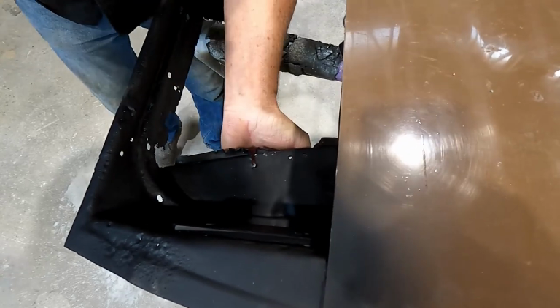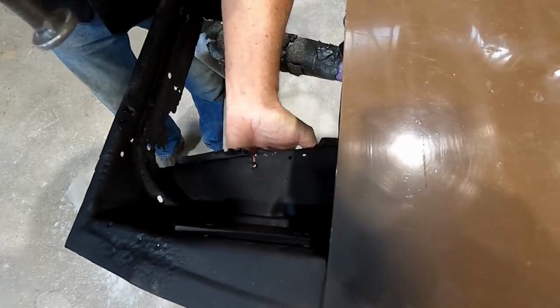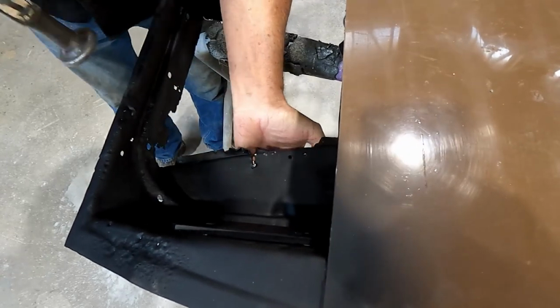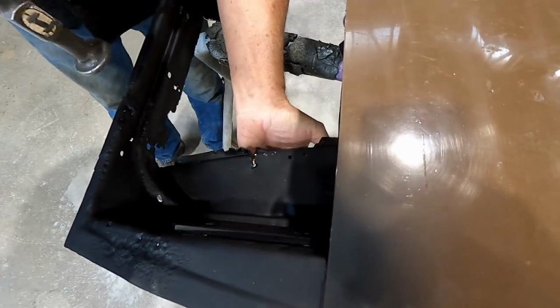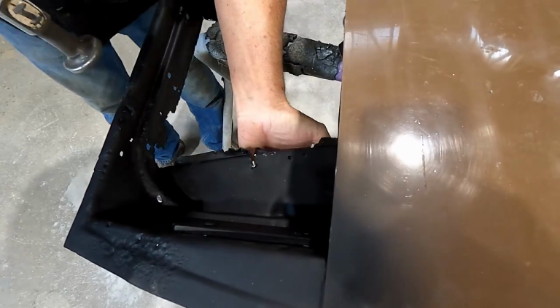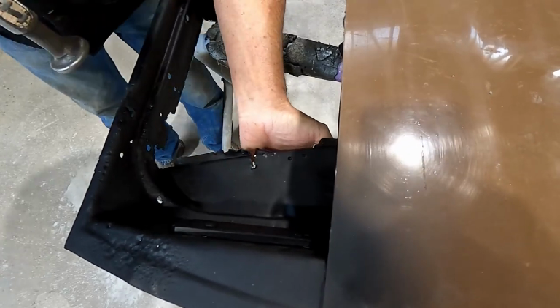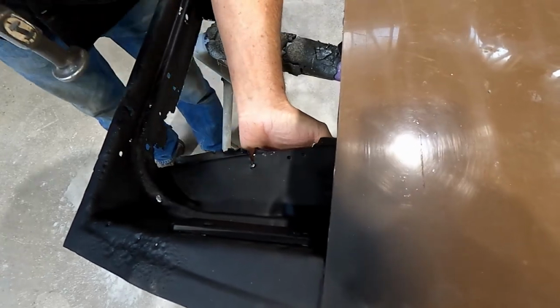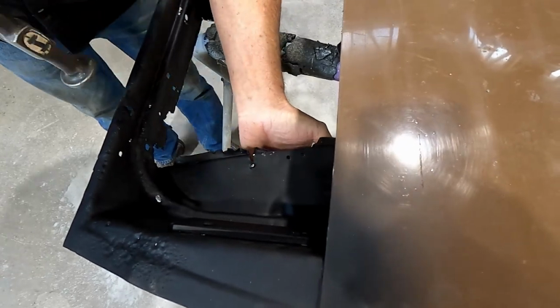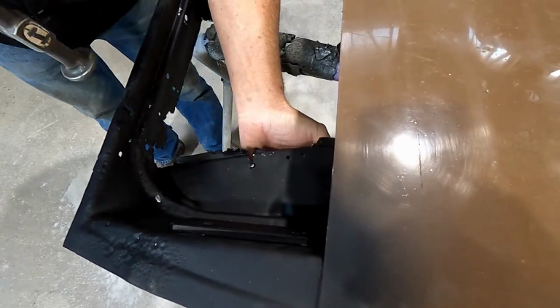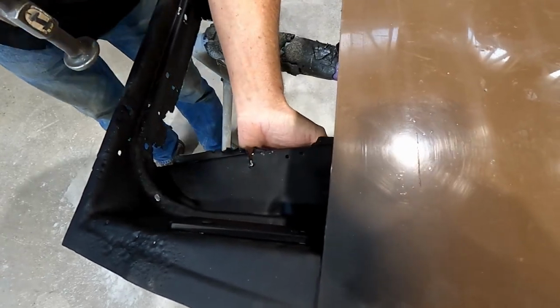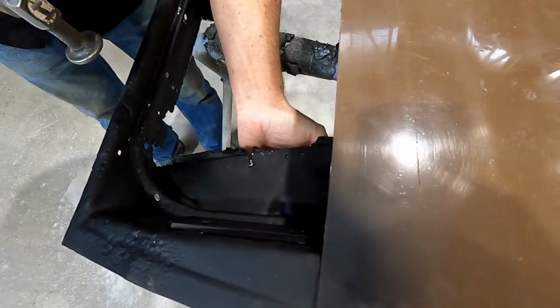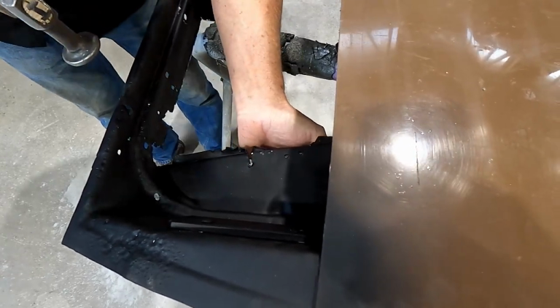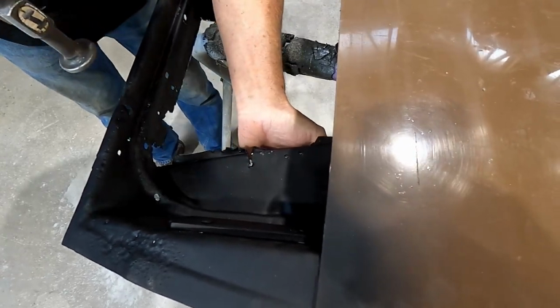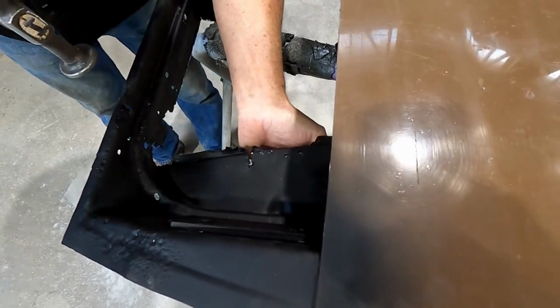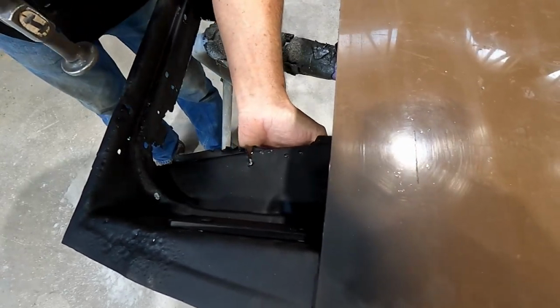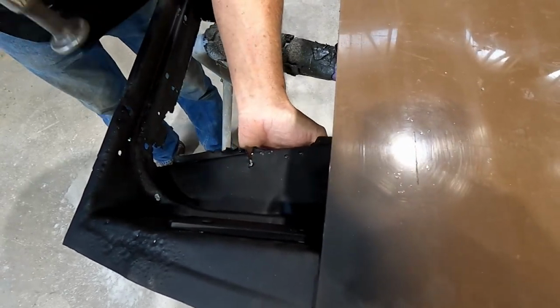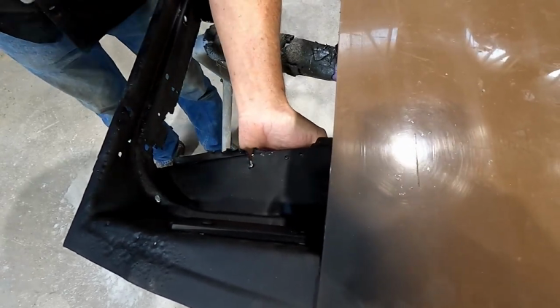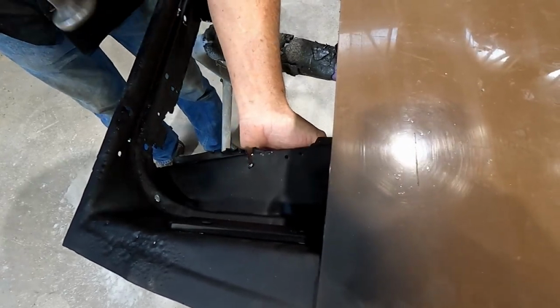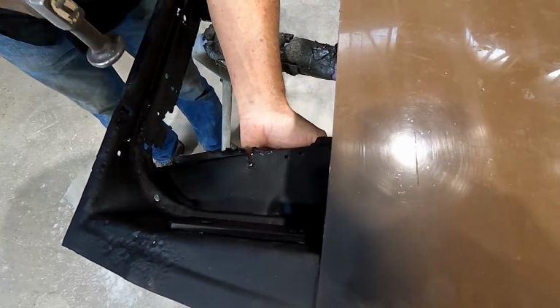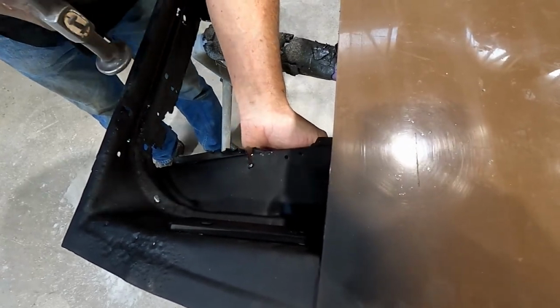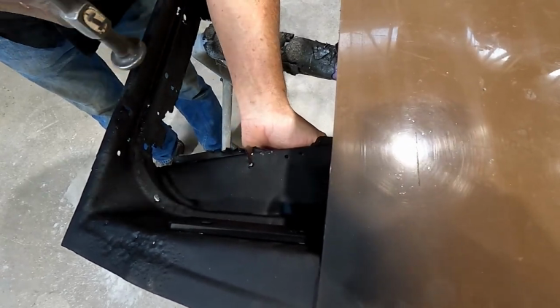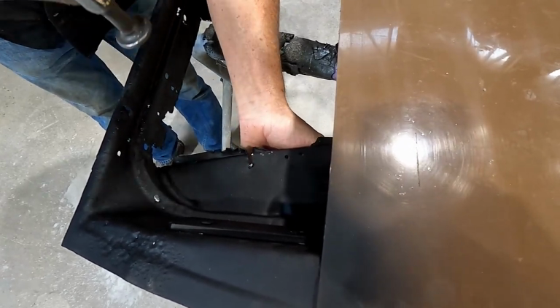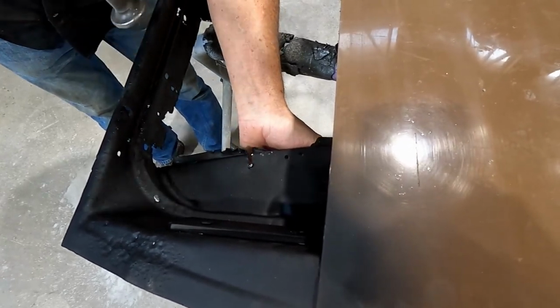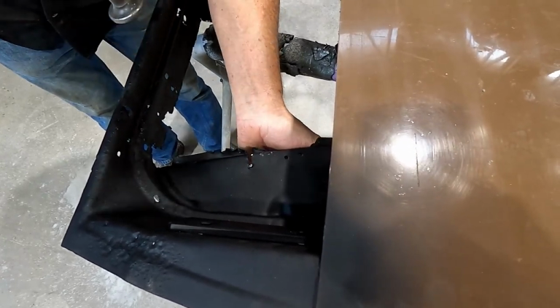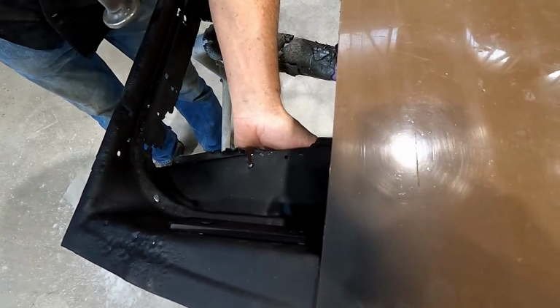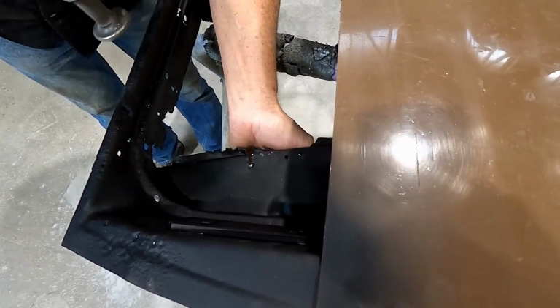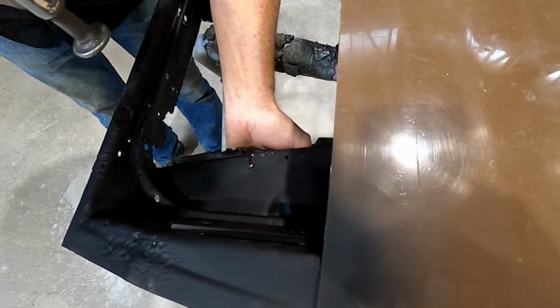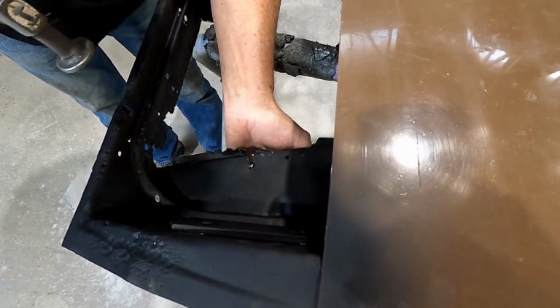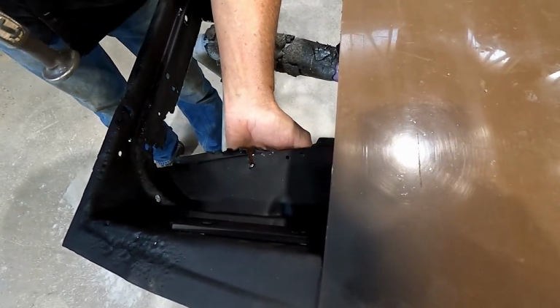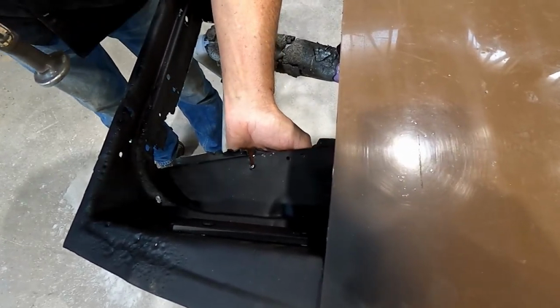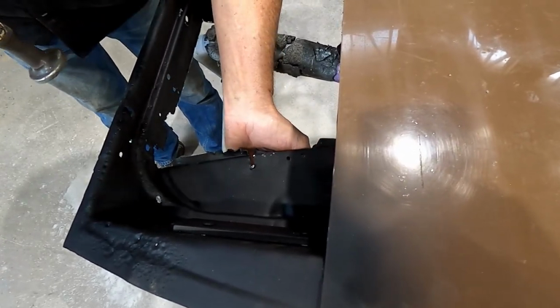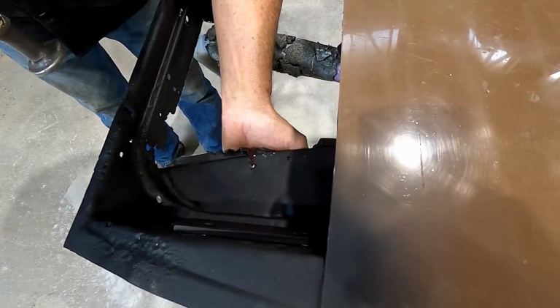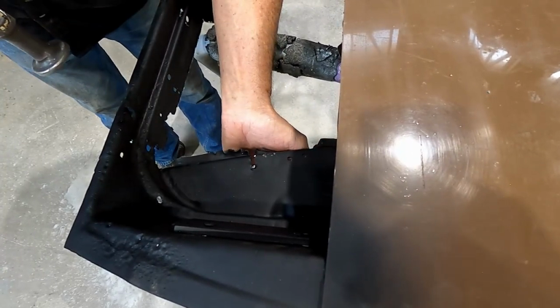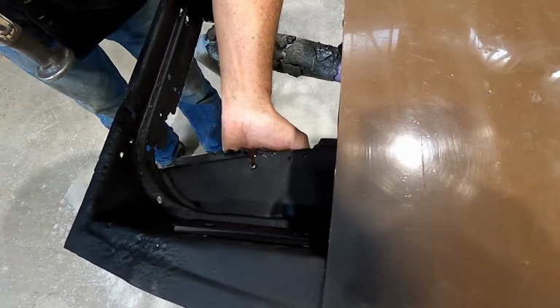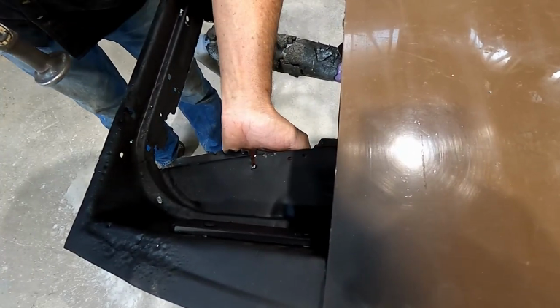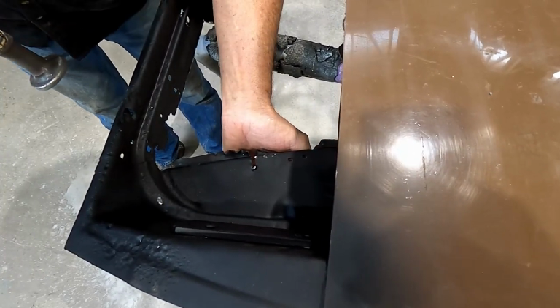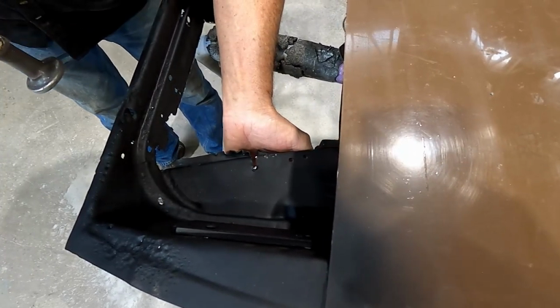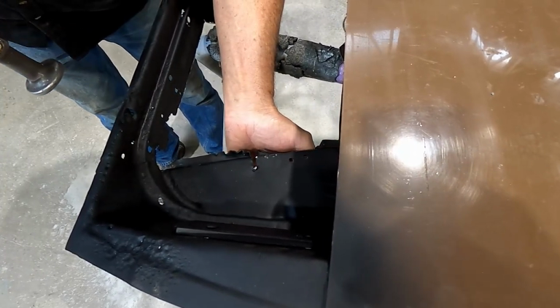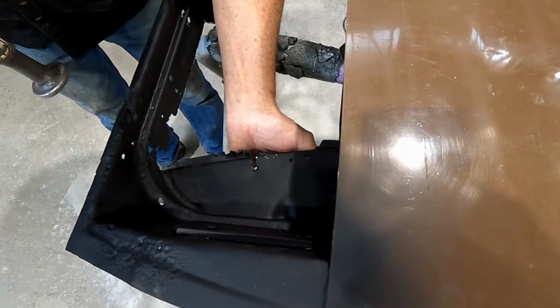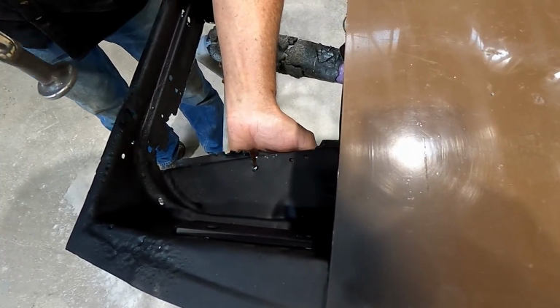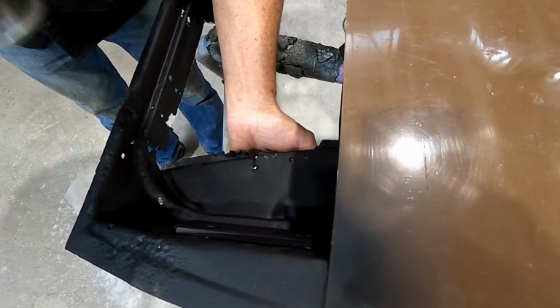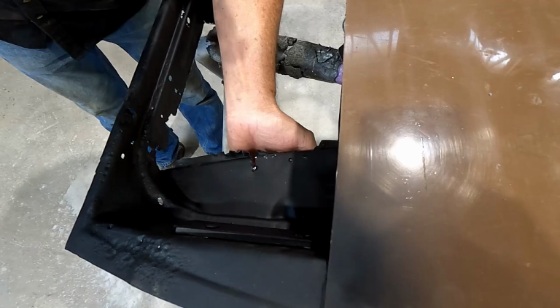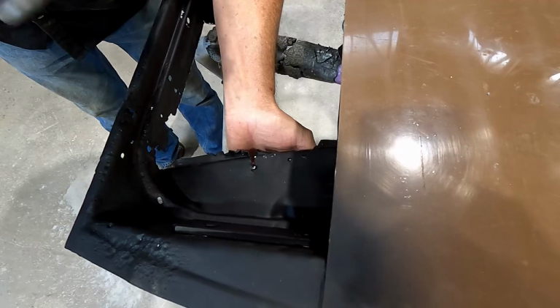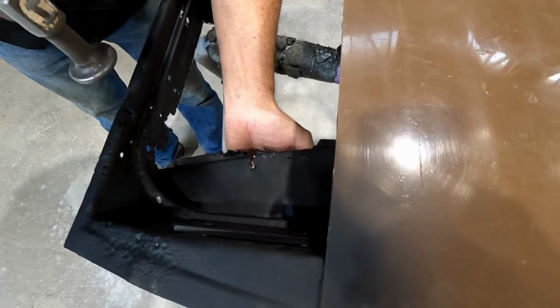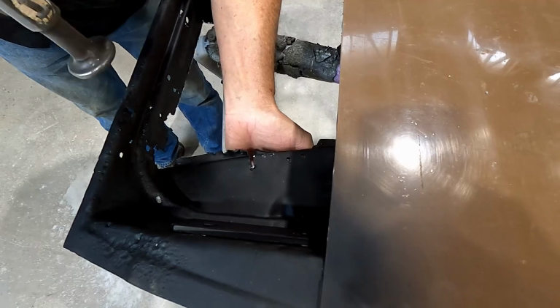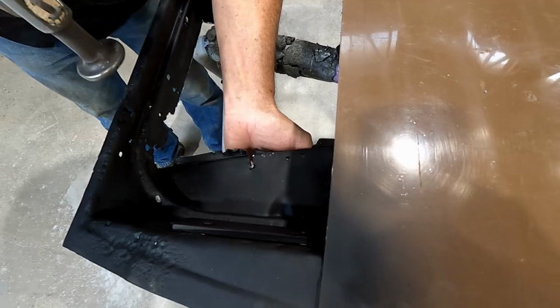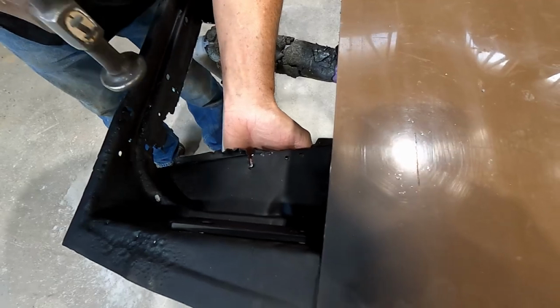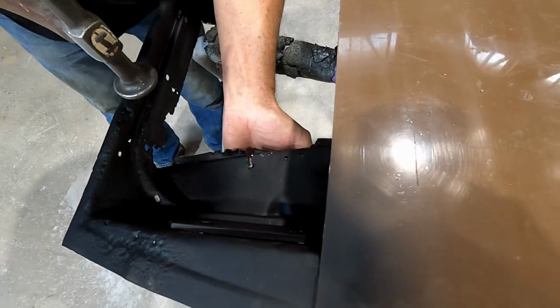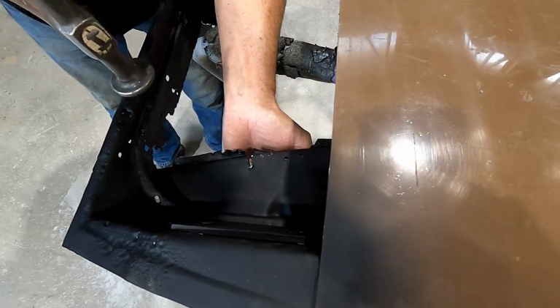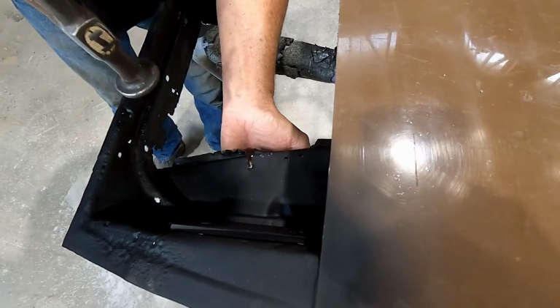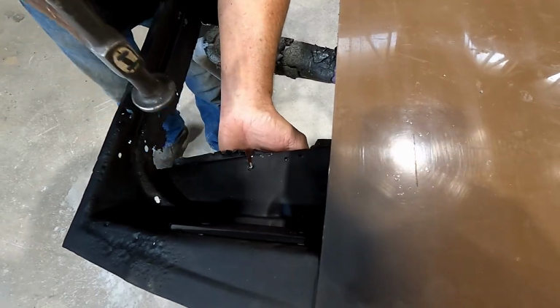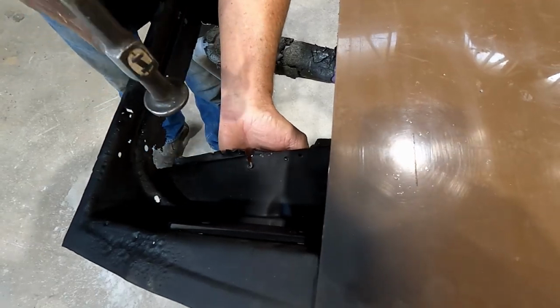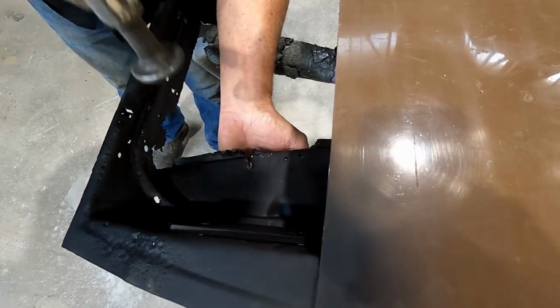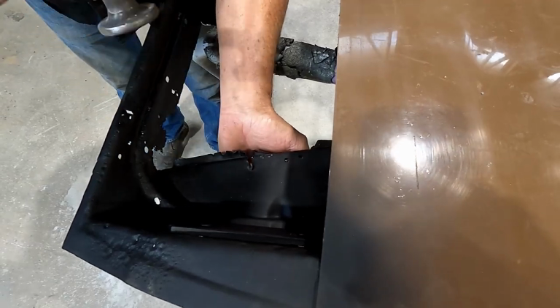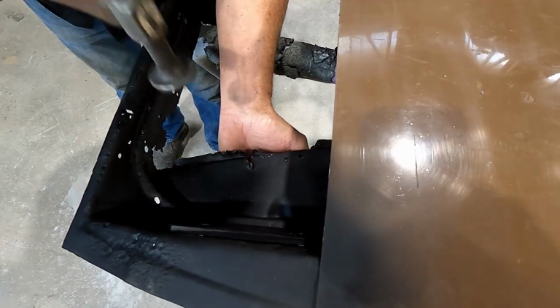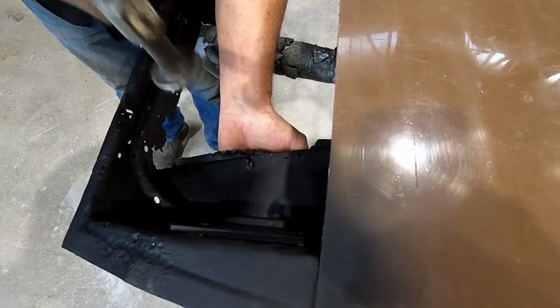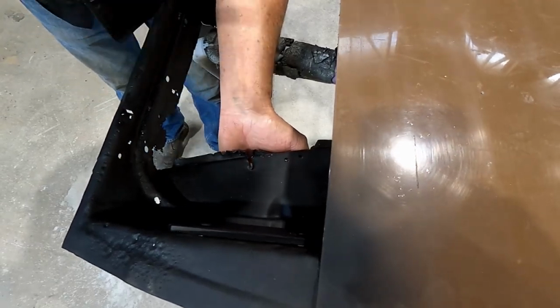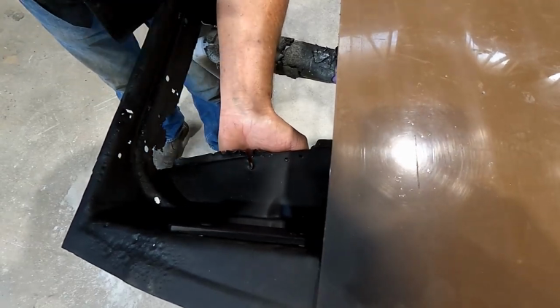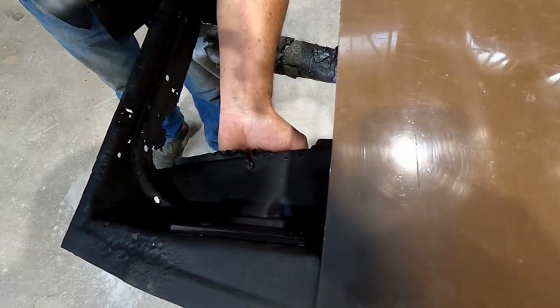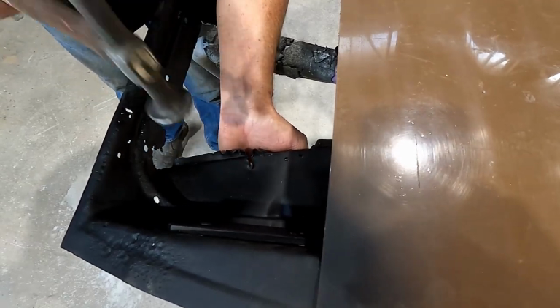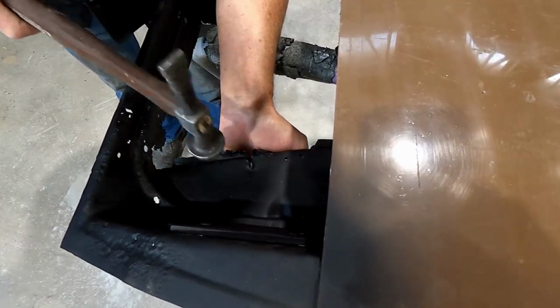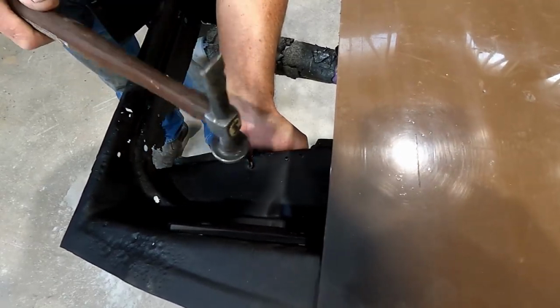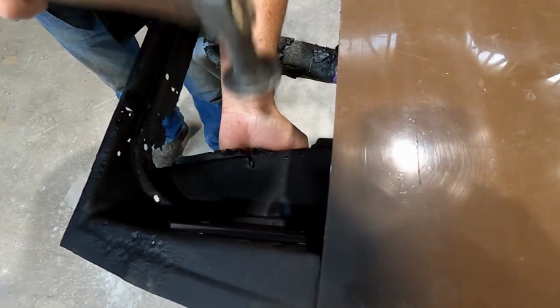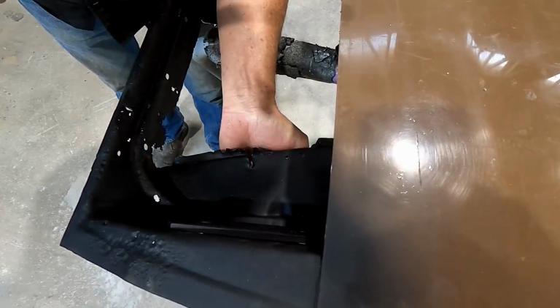This is 16 gauge or 1.6 millimeter thick stuff, so it's going to need a good belt with the hammer to shift it.